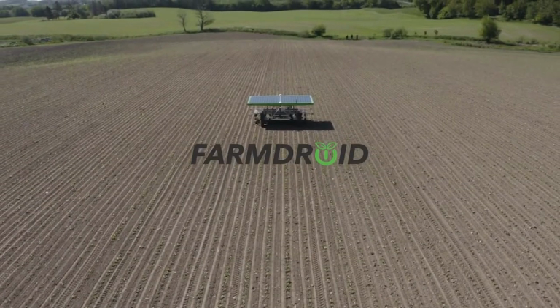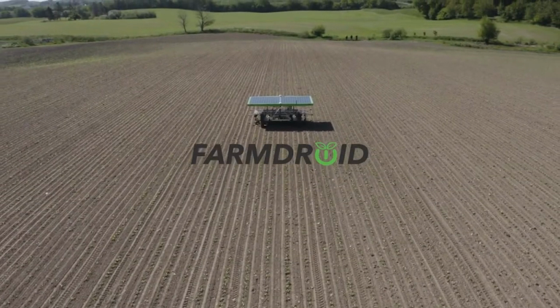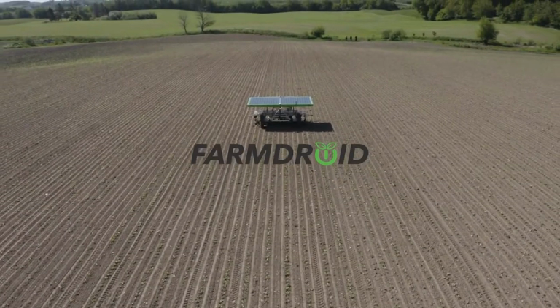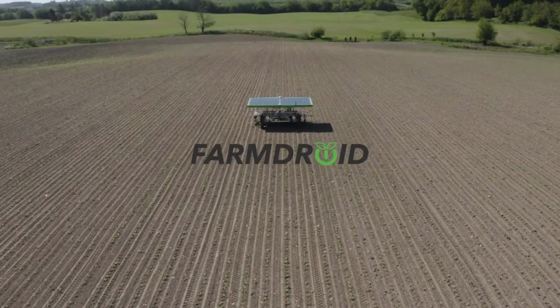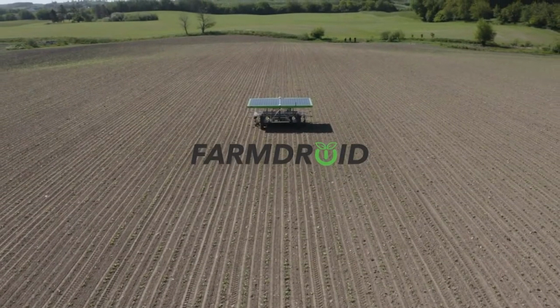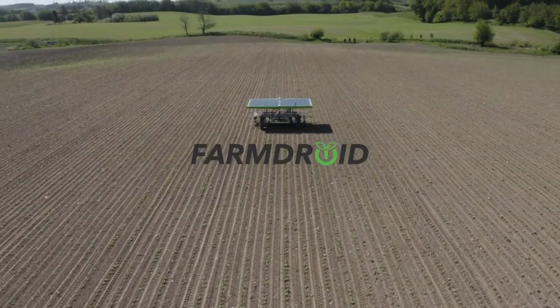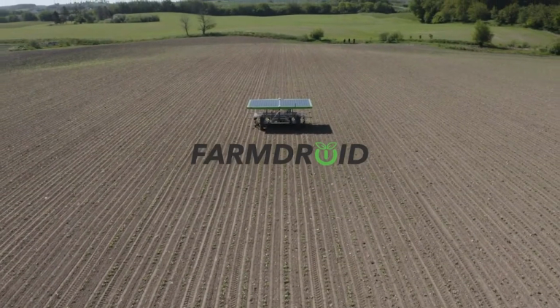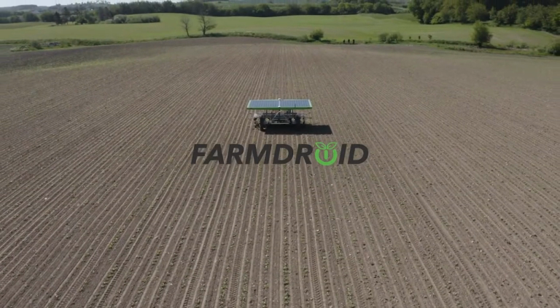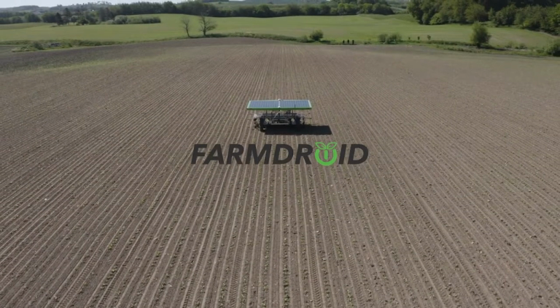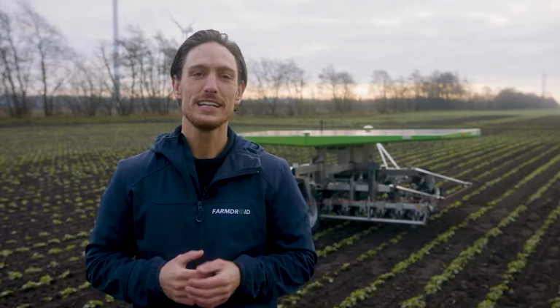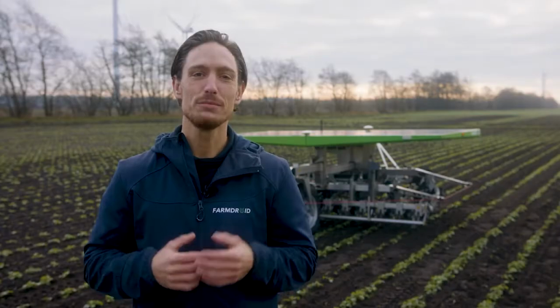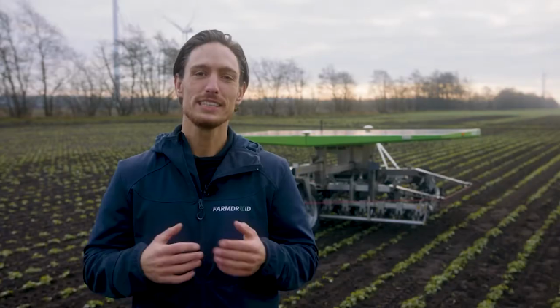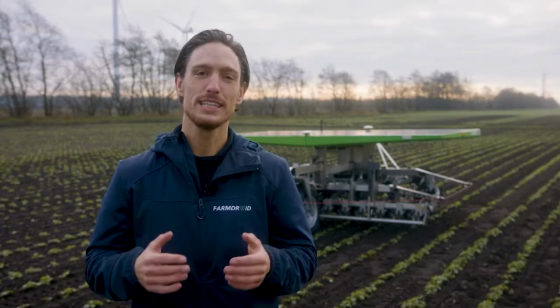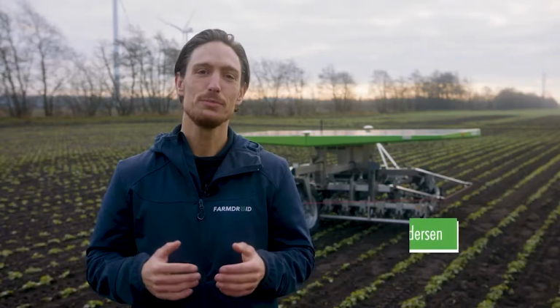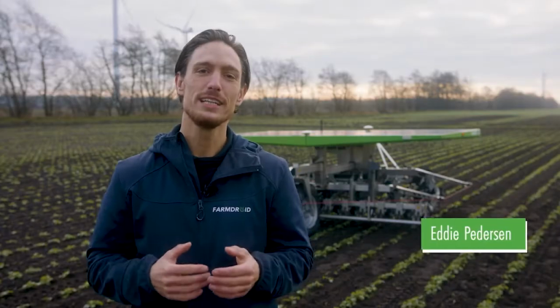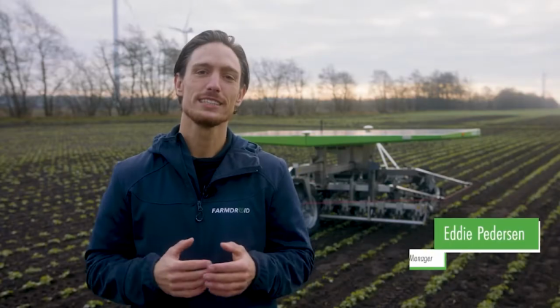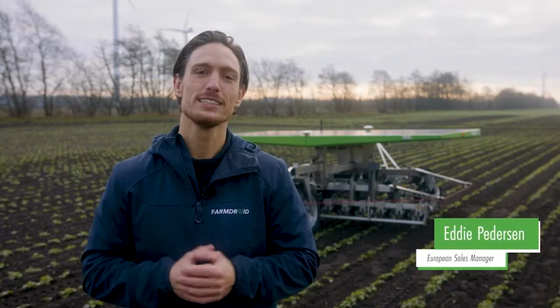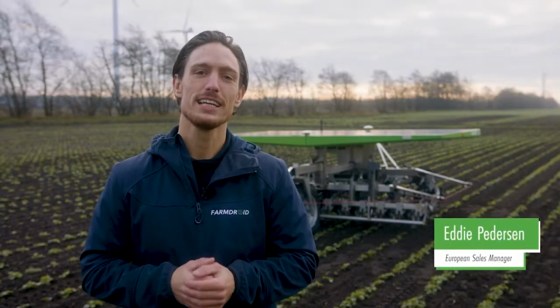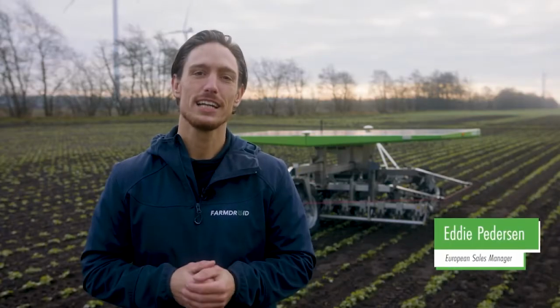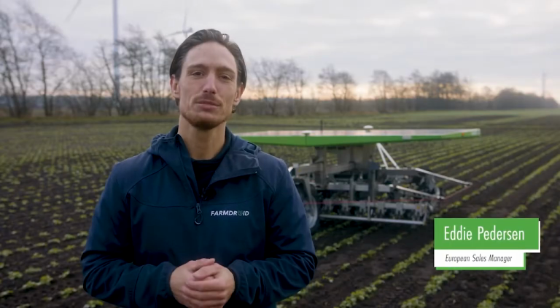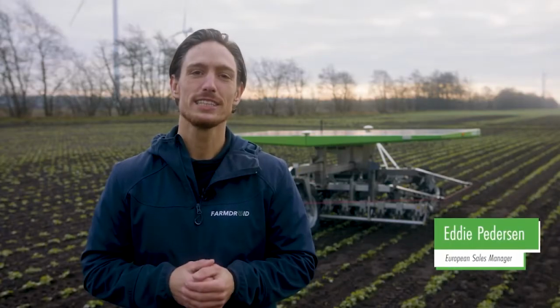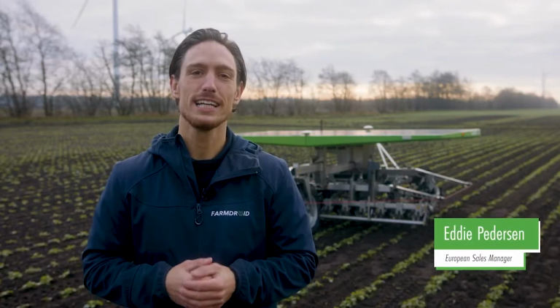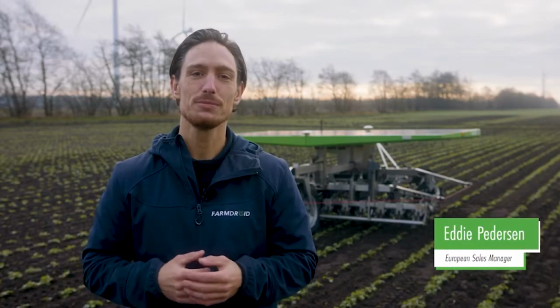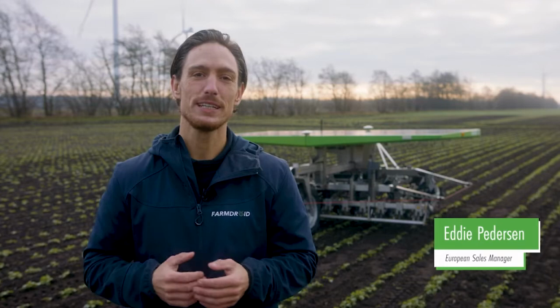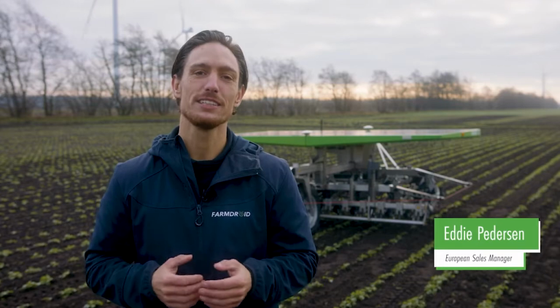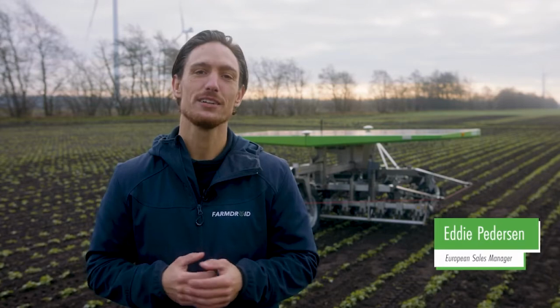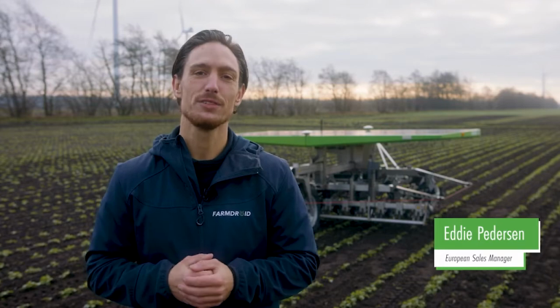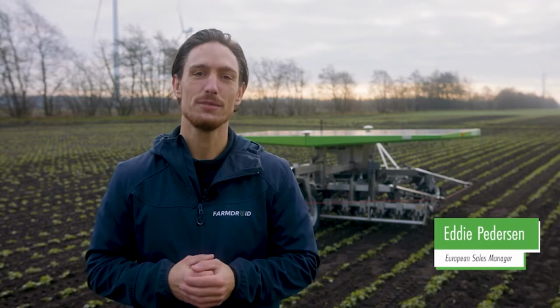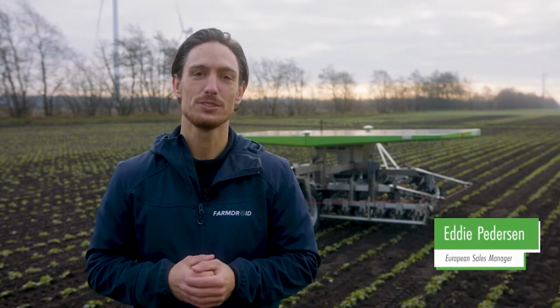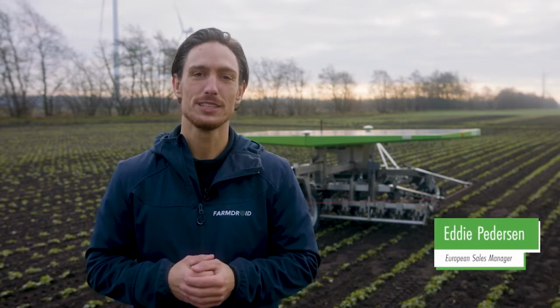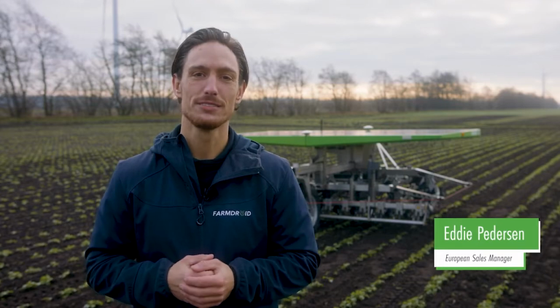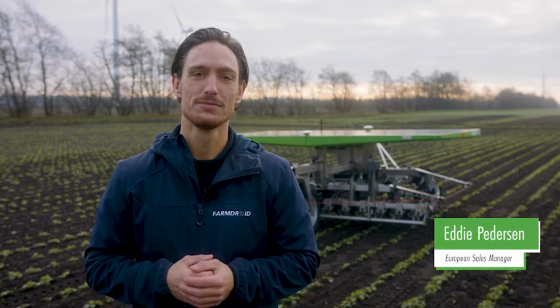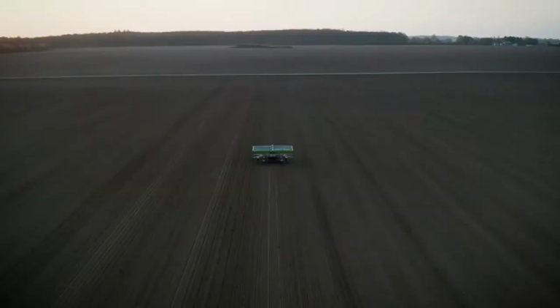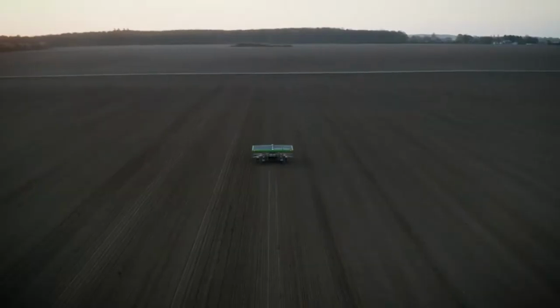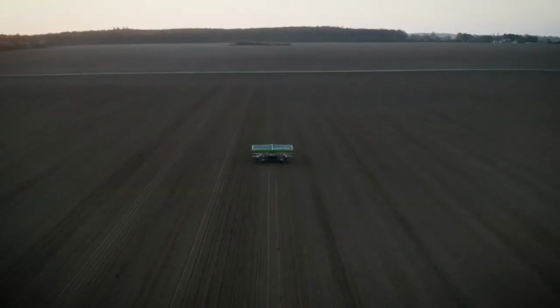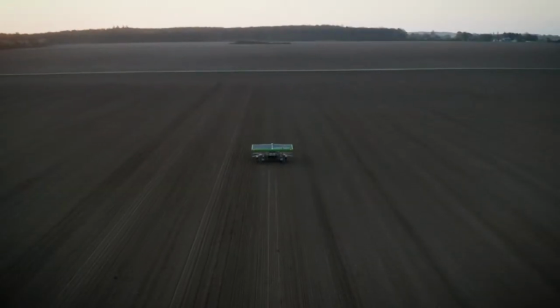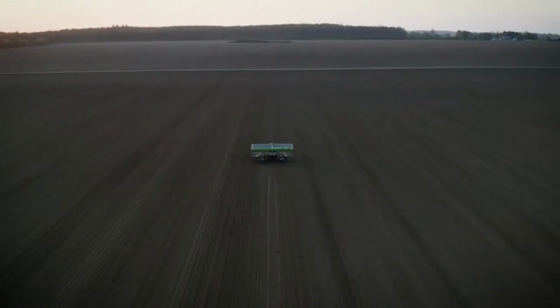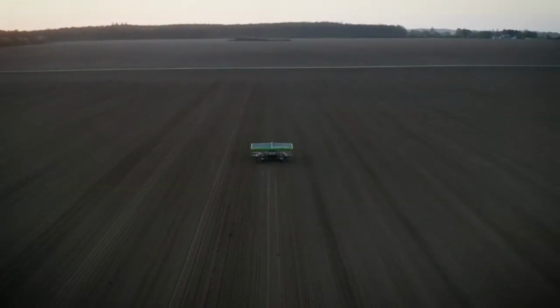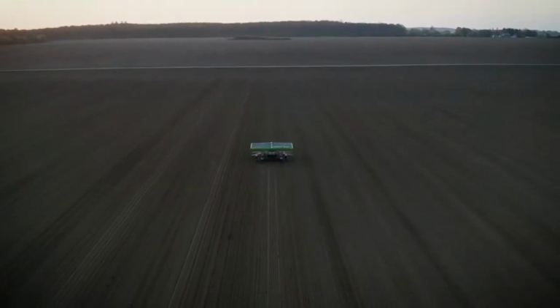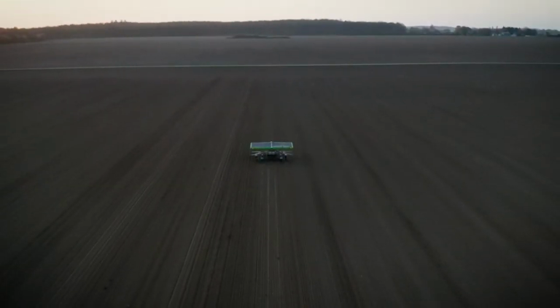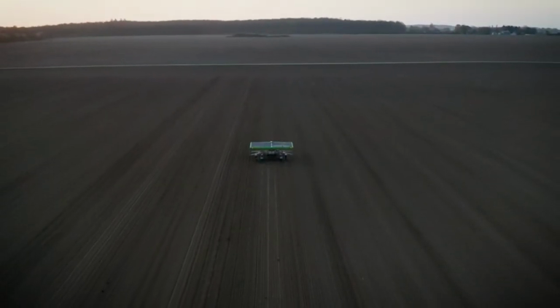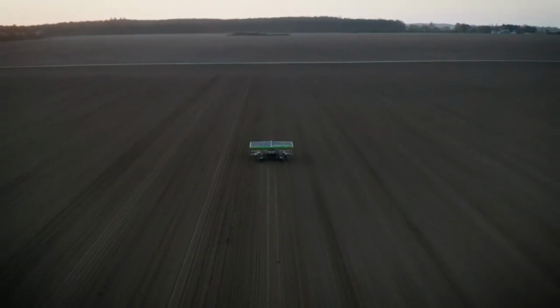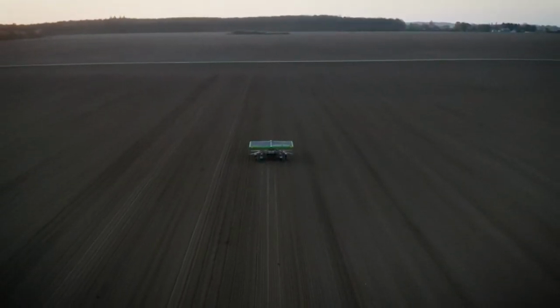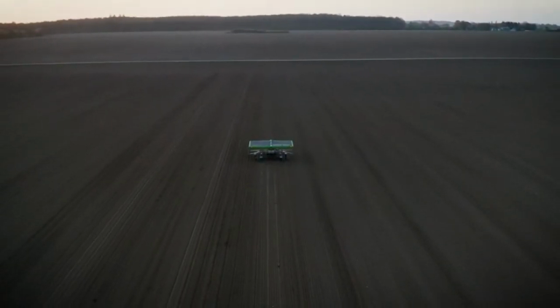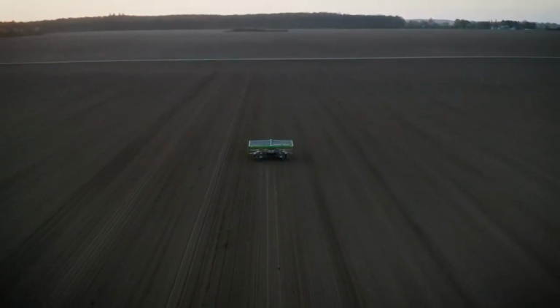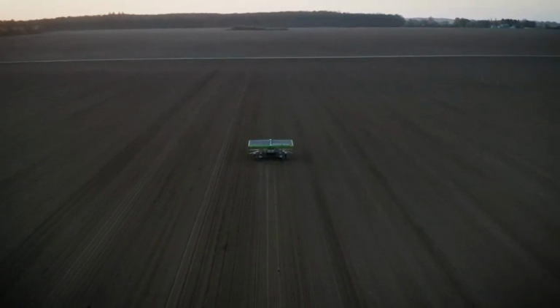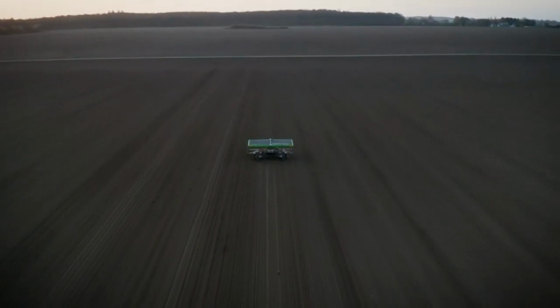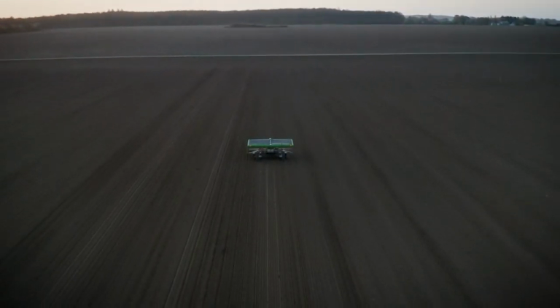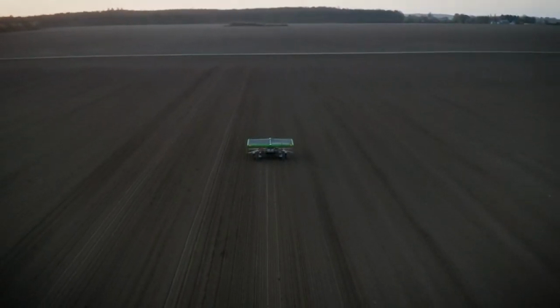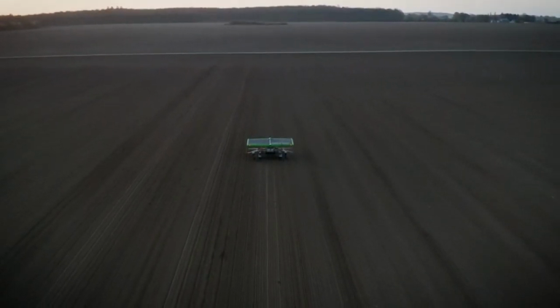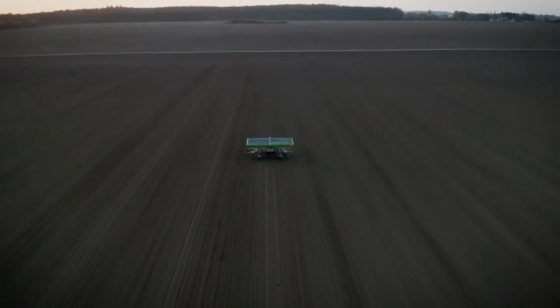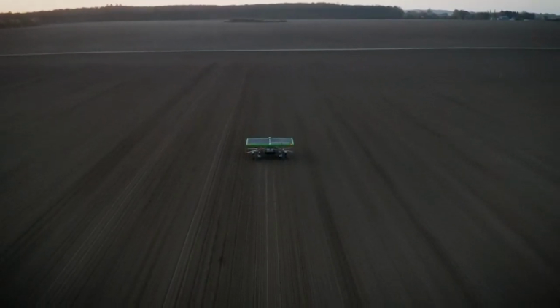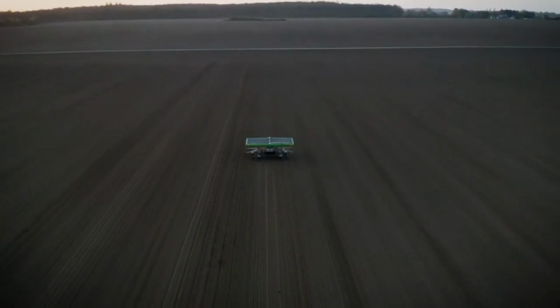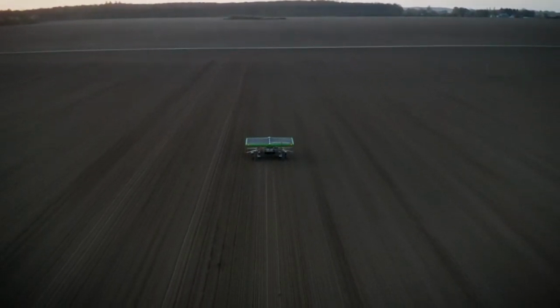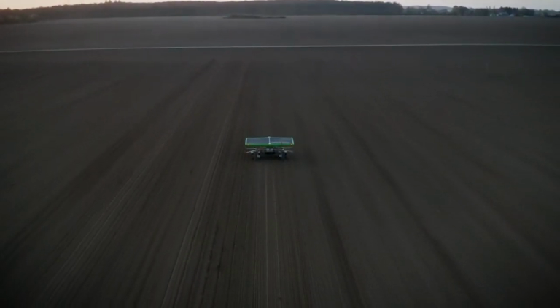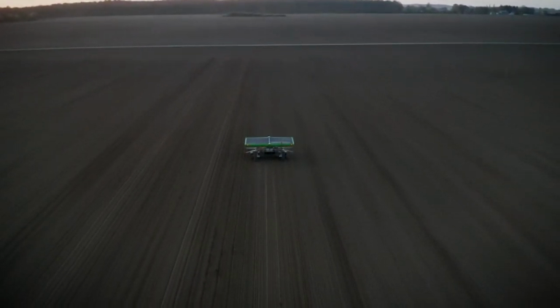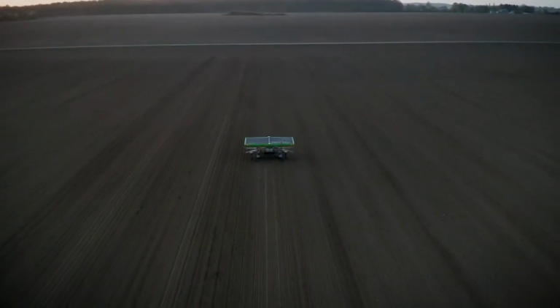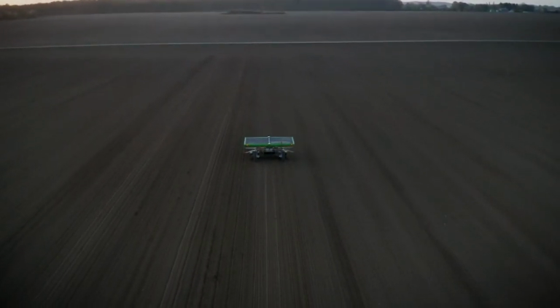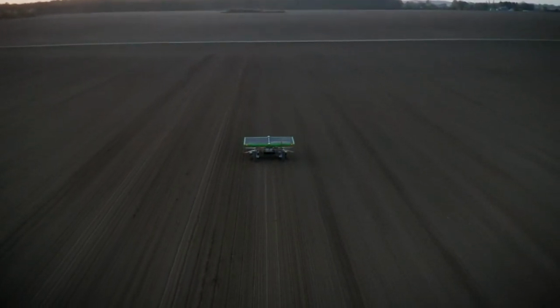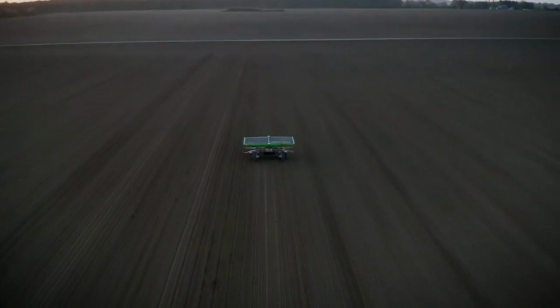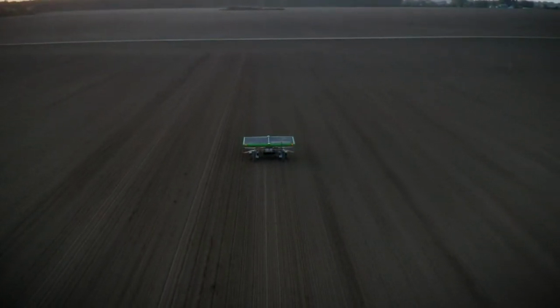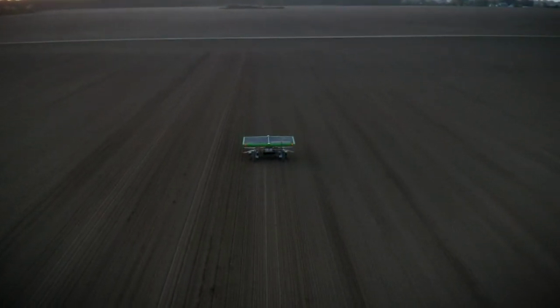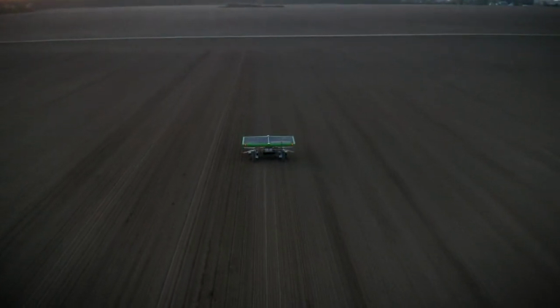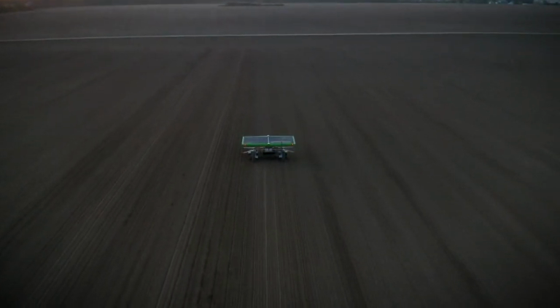Hi, my name is Eddie Peterson and I'm the sales manager at FarmDroid. The FarmDroid FD20 is the world's first autonomous seeding and weeding robot.